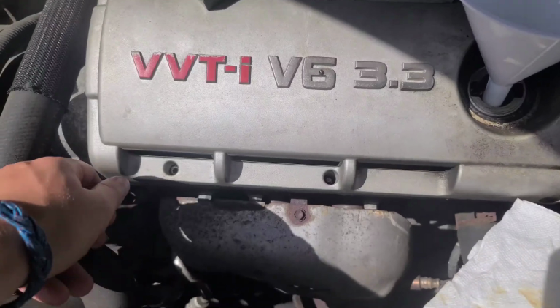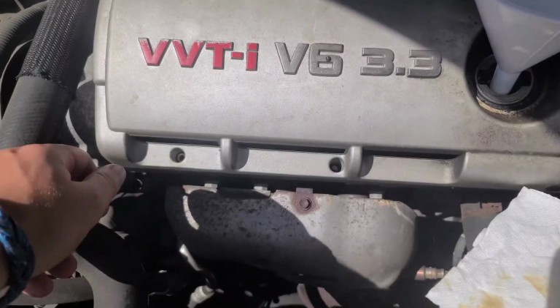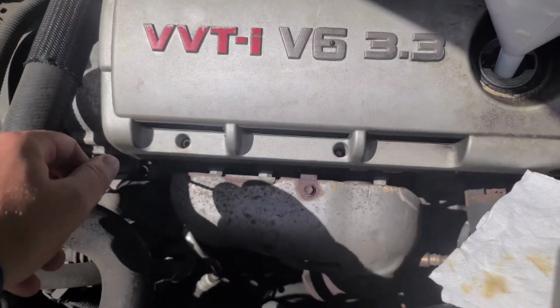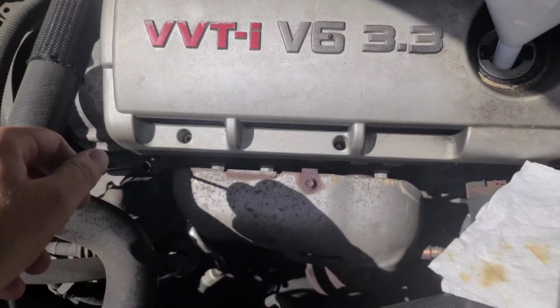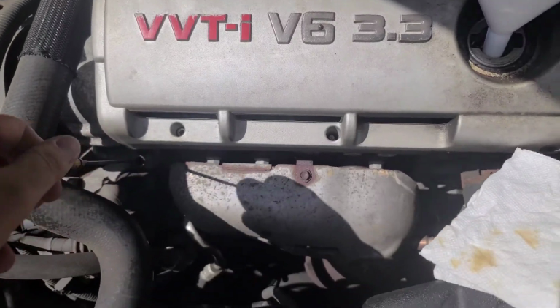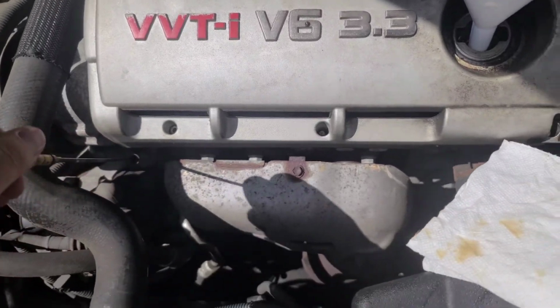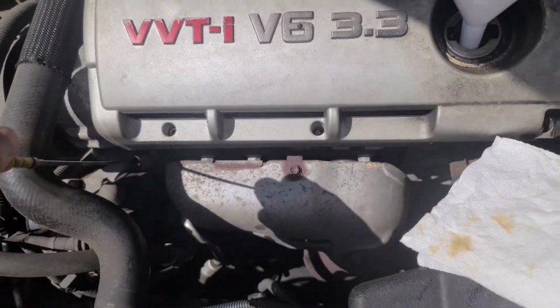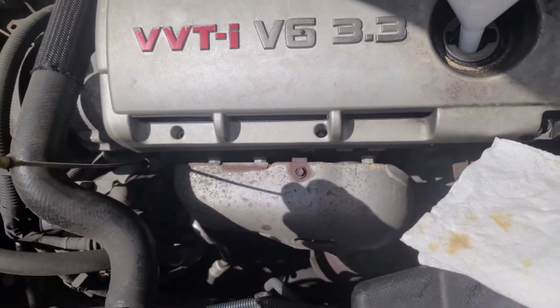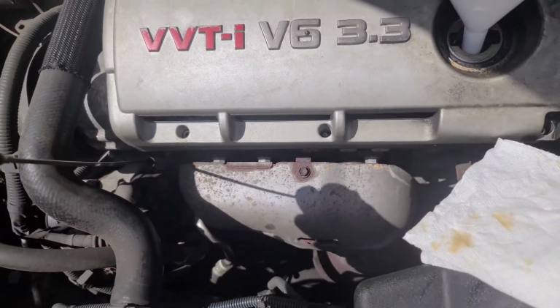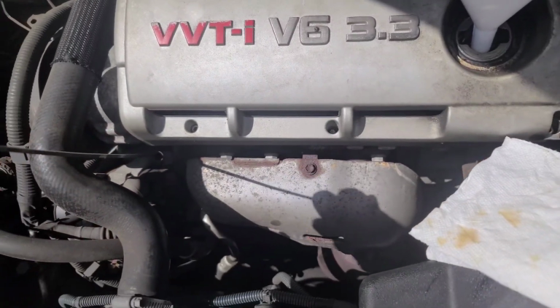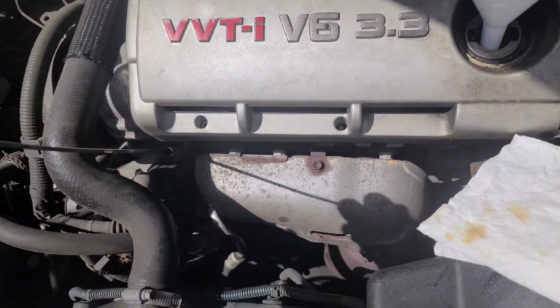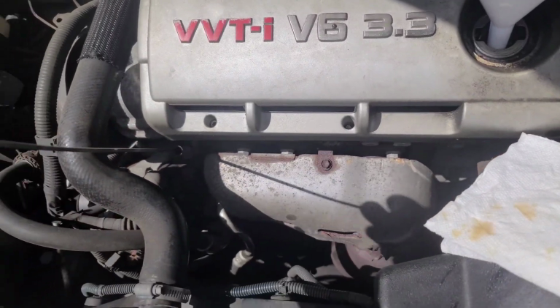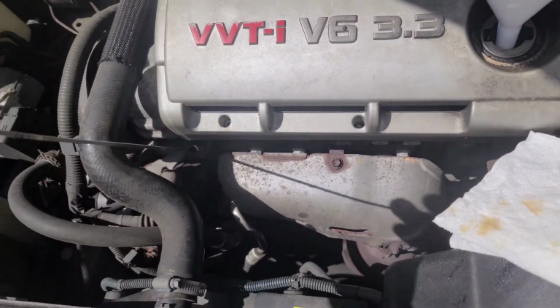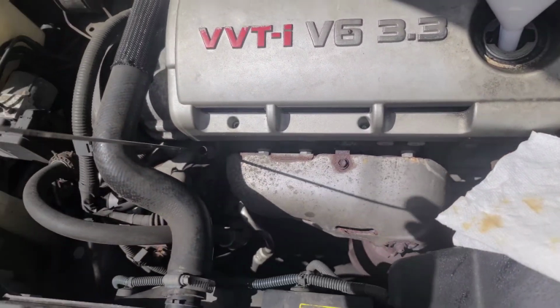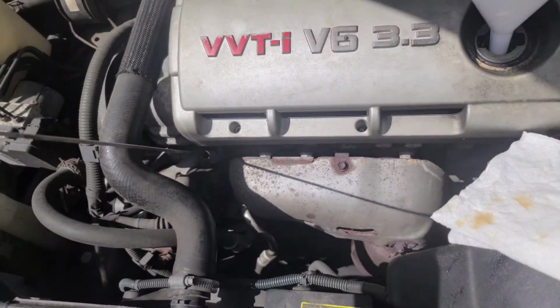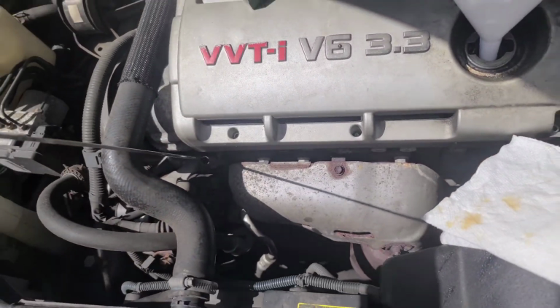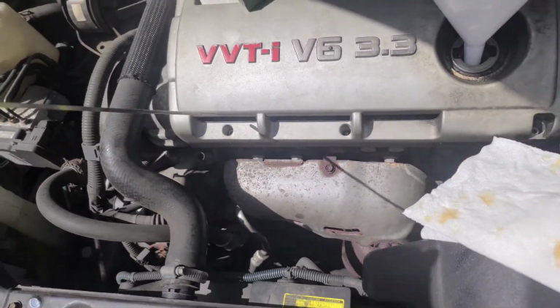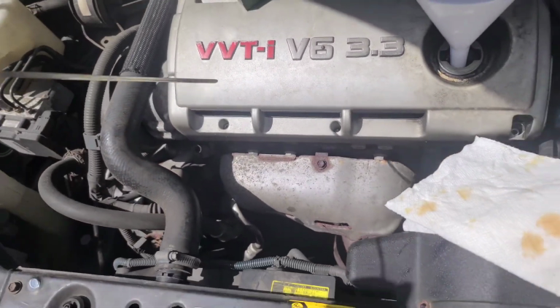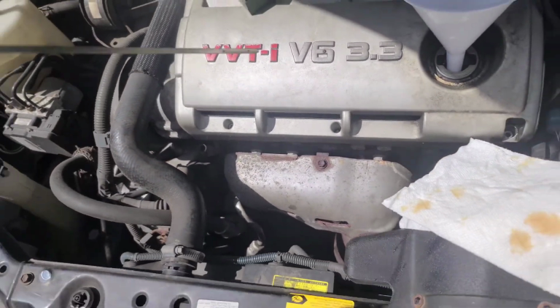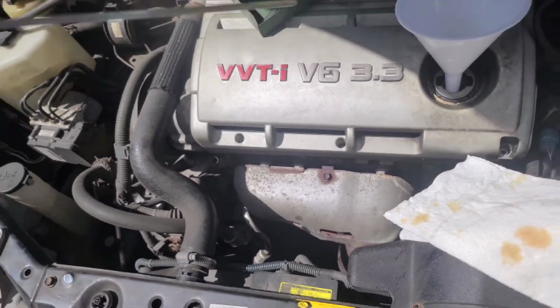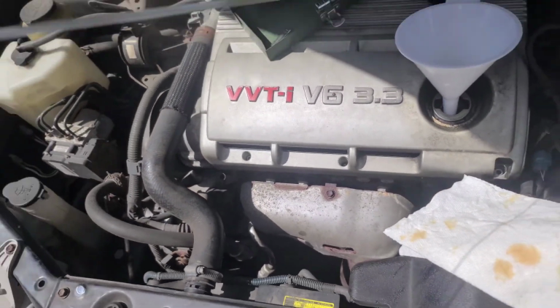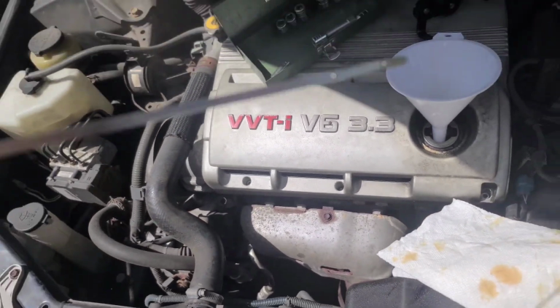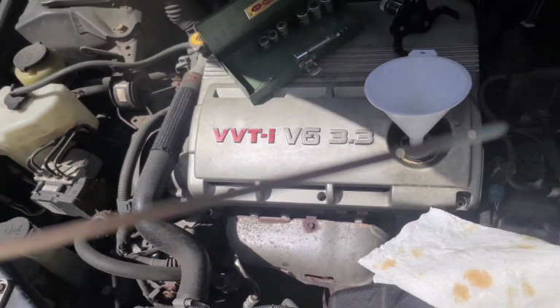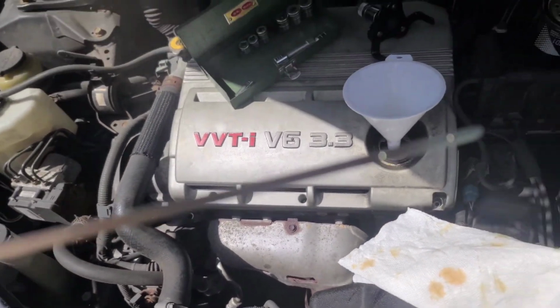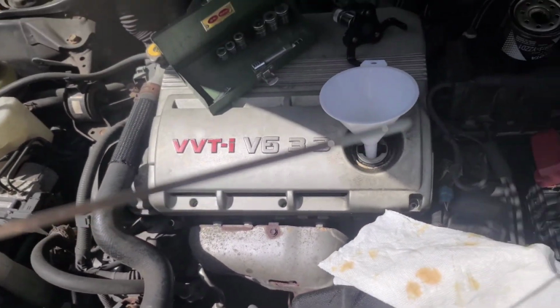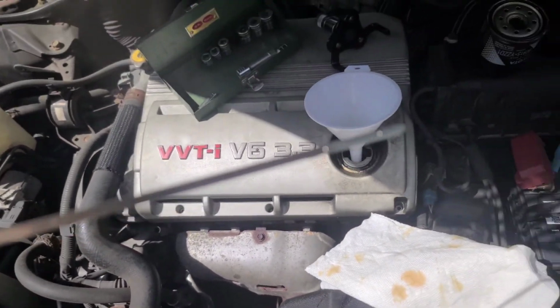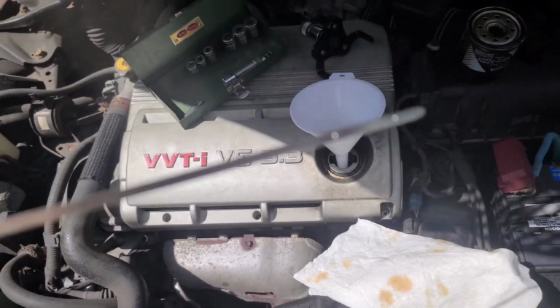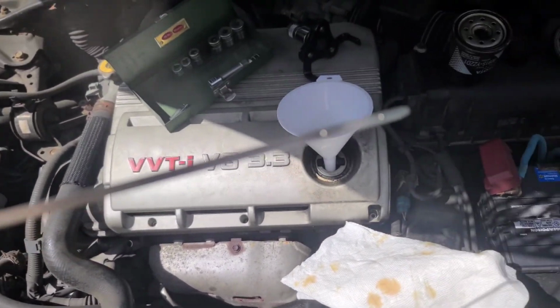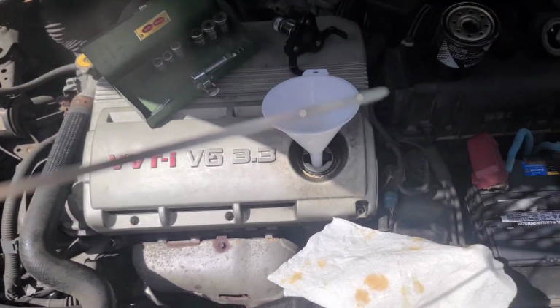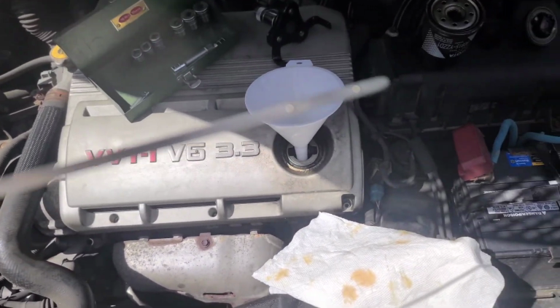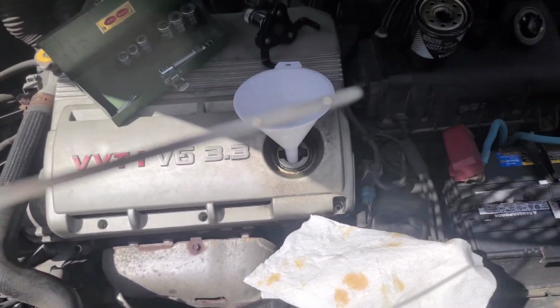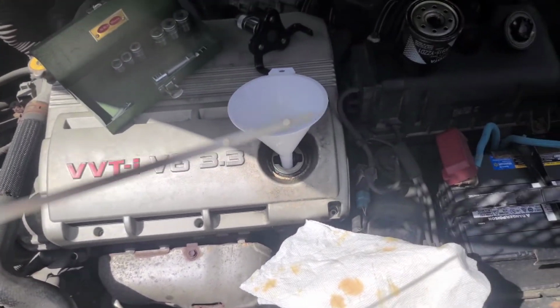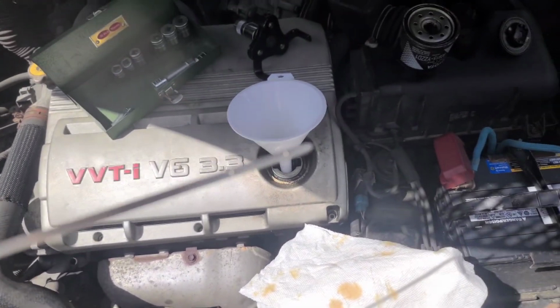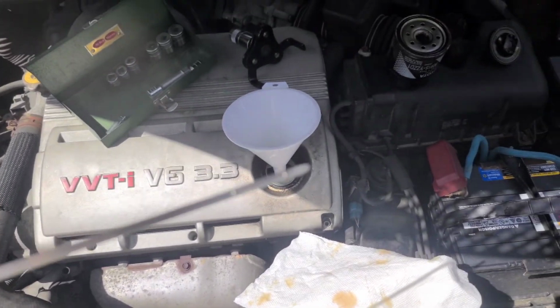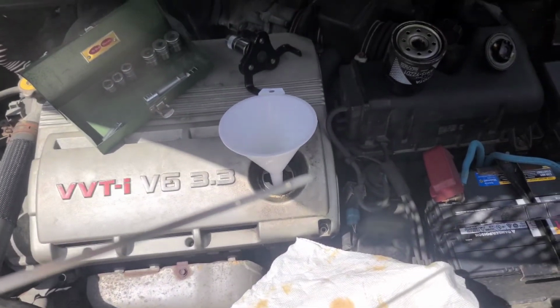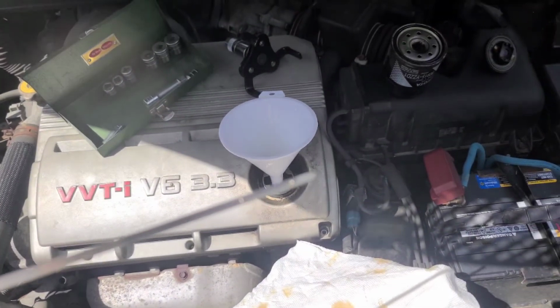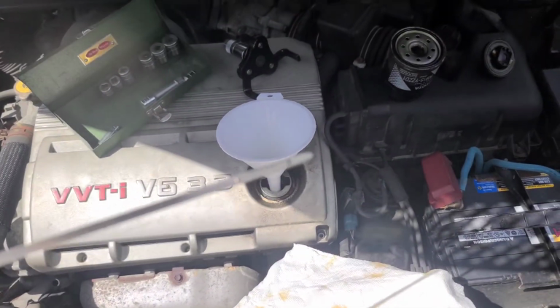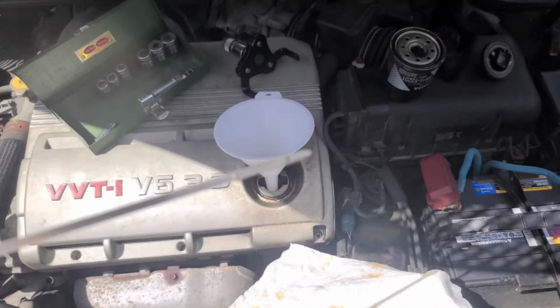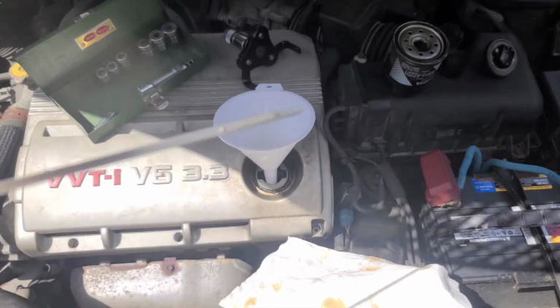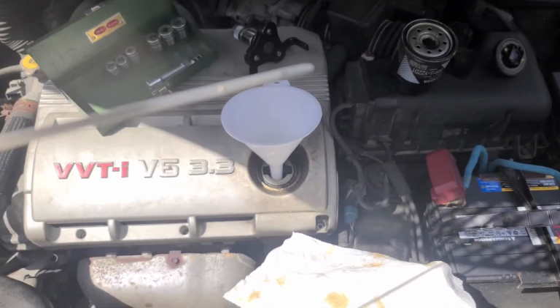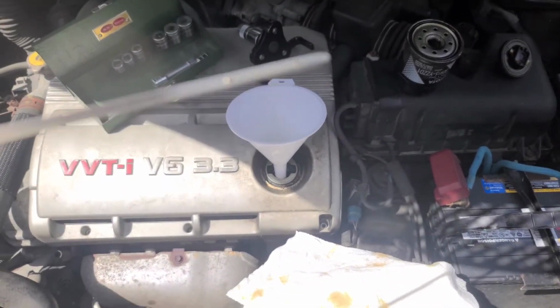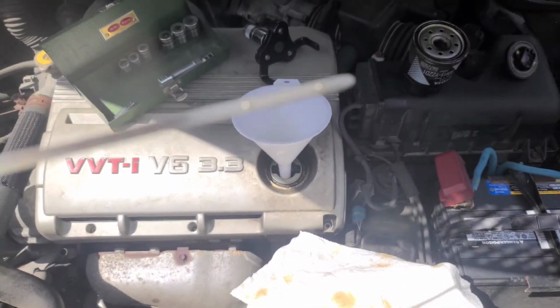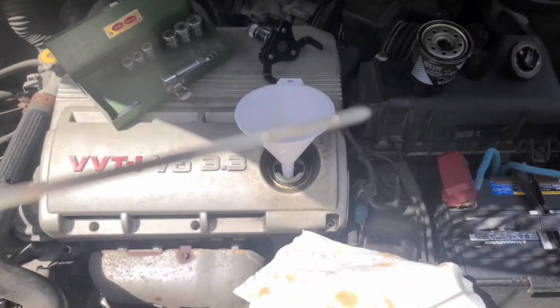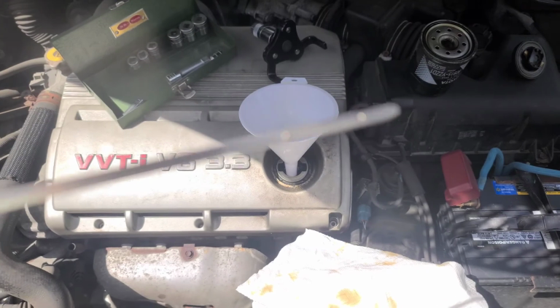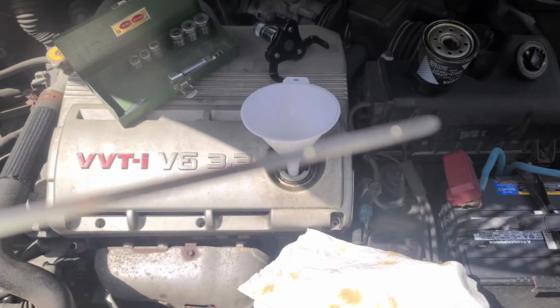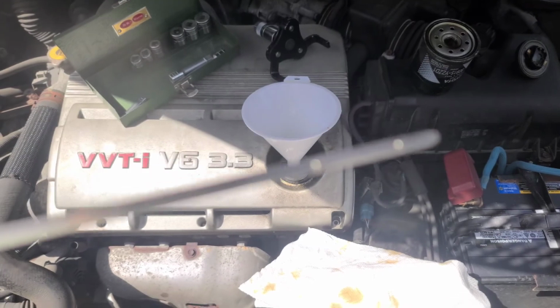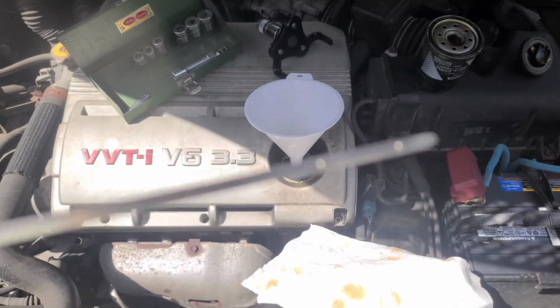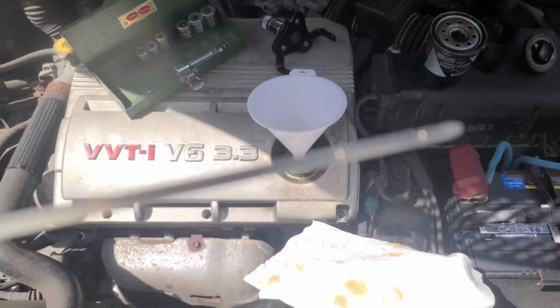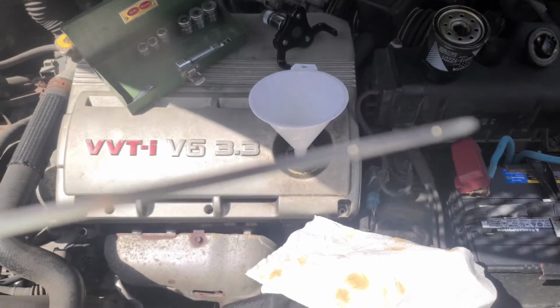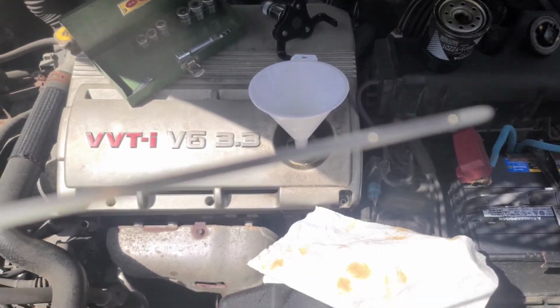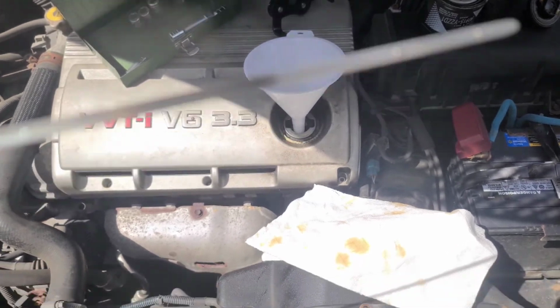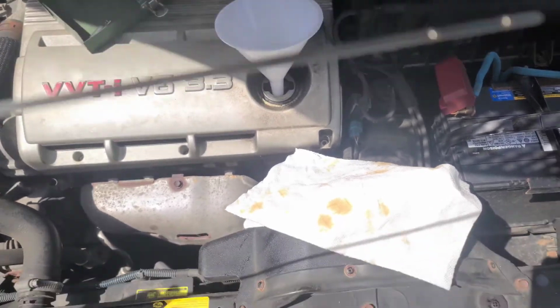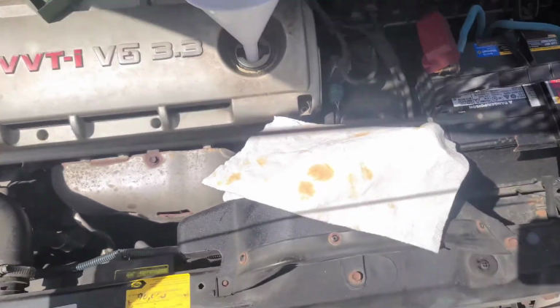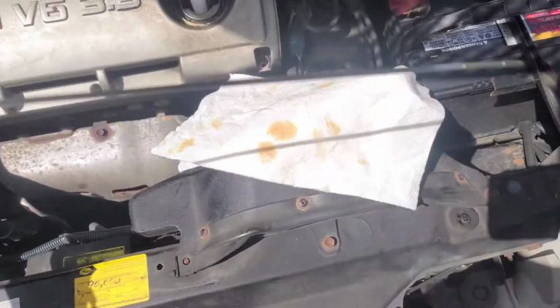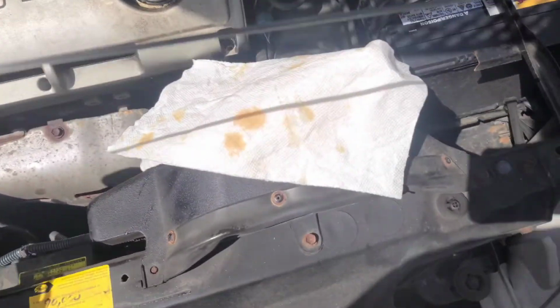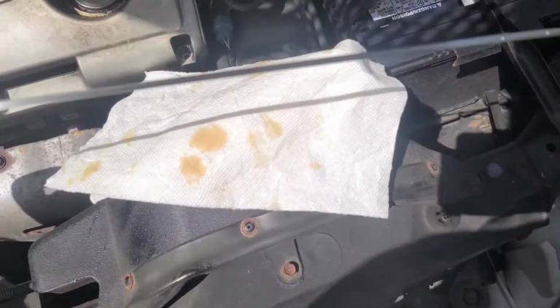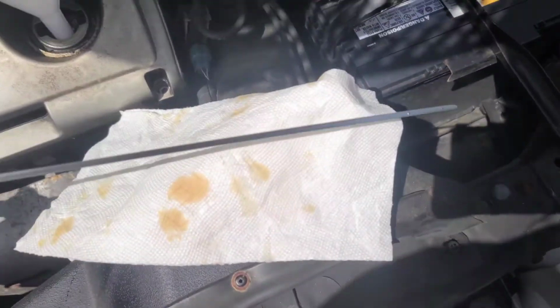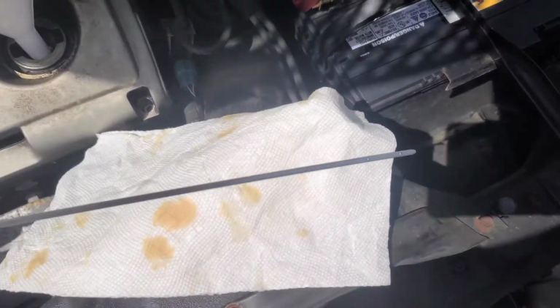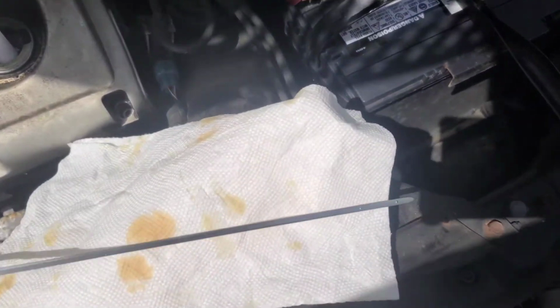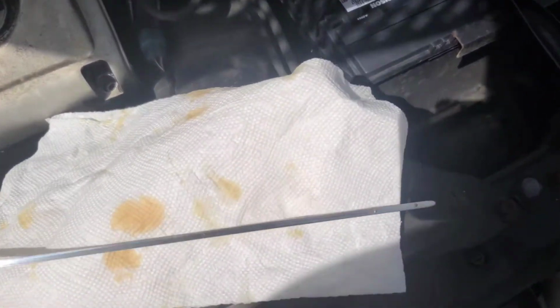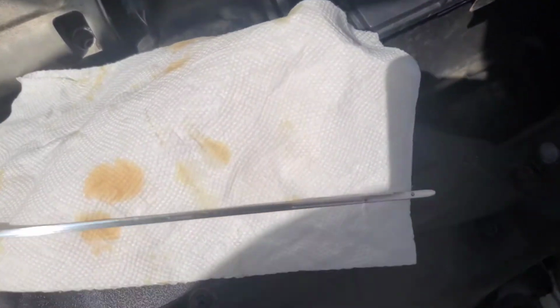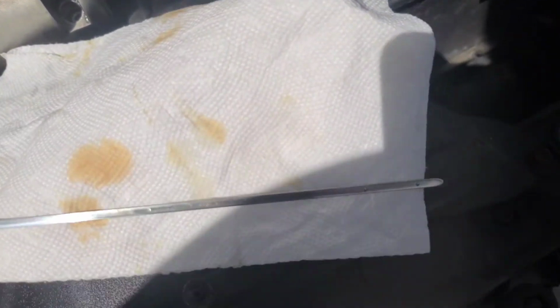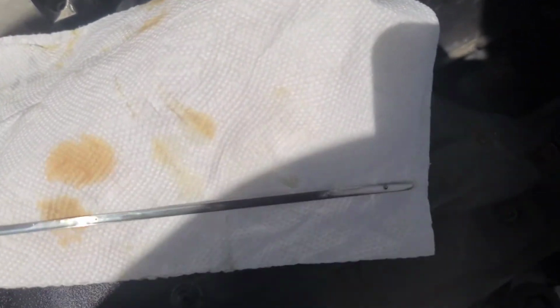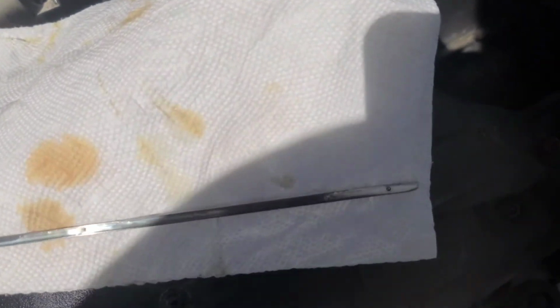So that was about five quarts — actually it was exactly five quarts. And it looks like it was right up to the second dot.